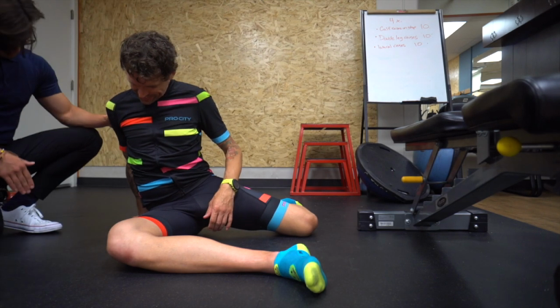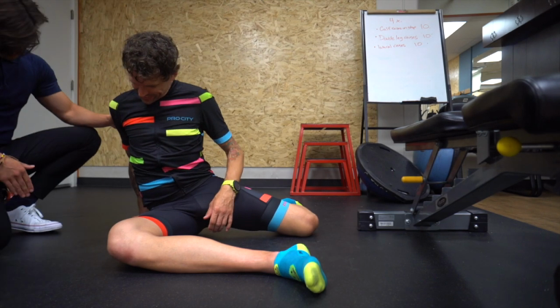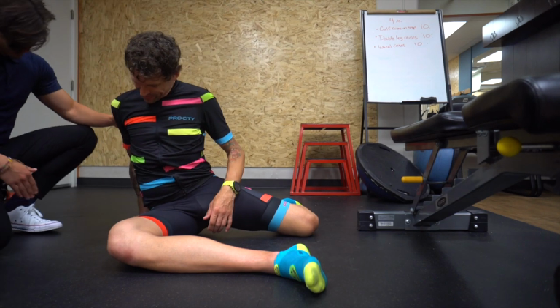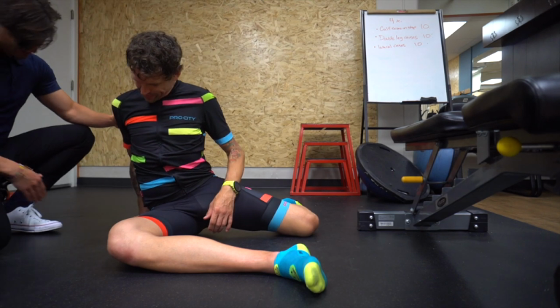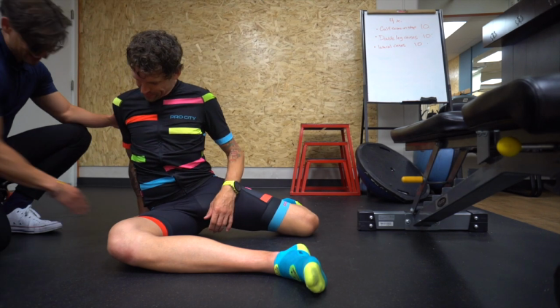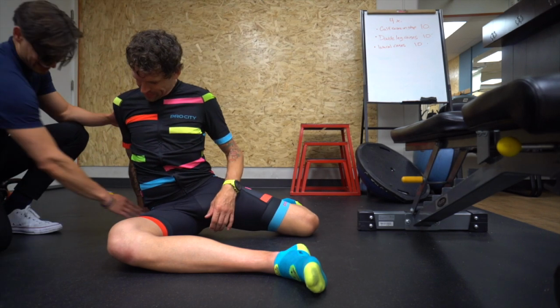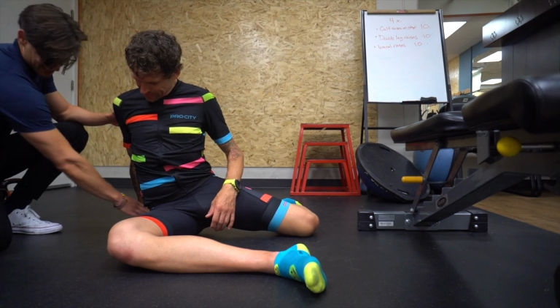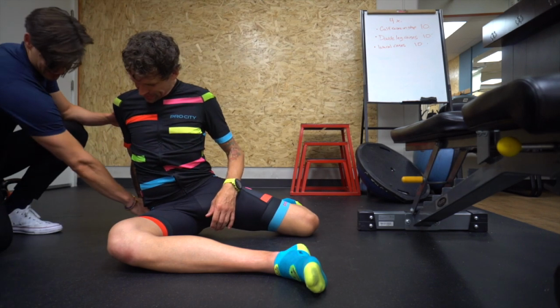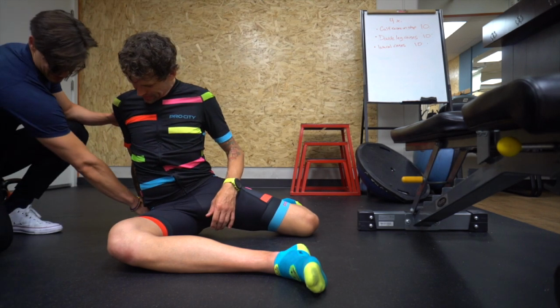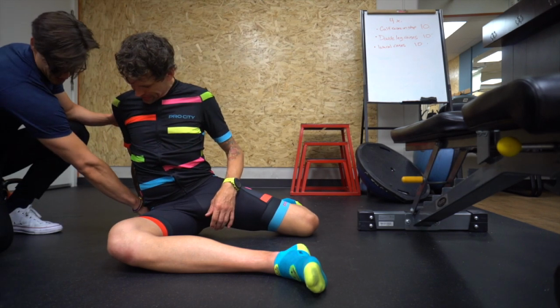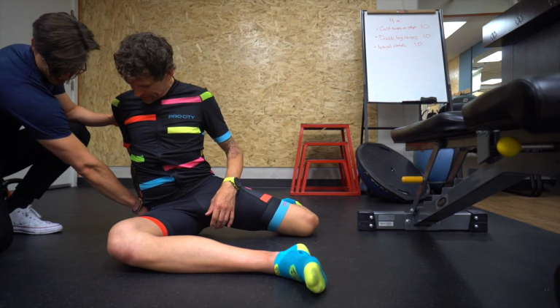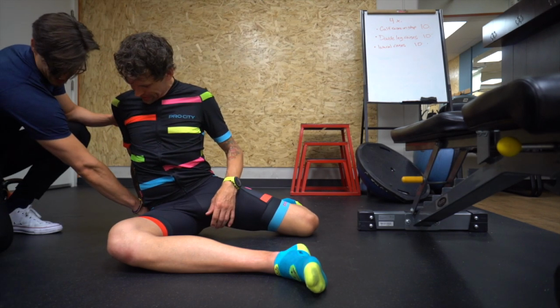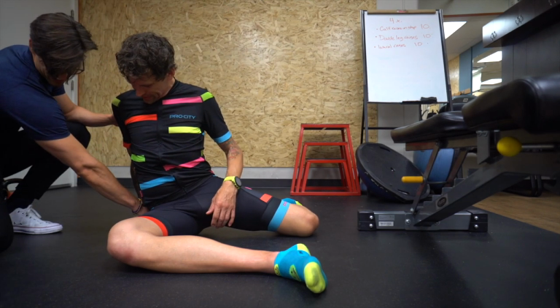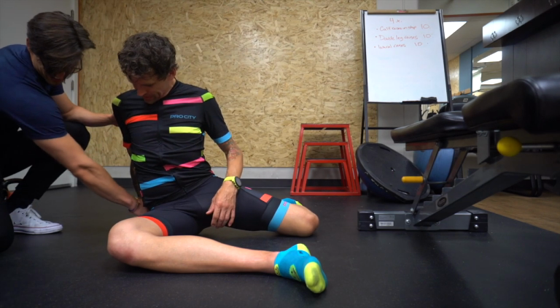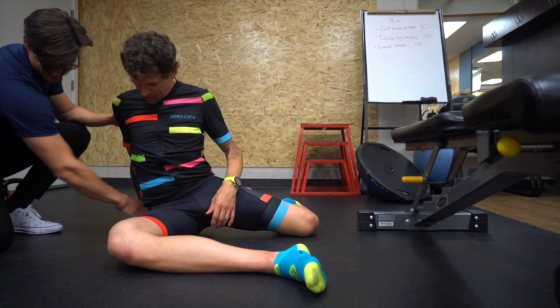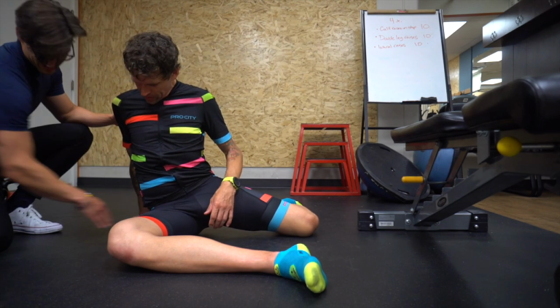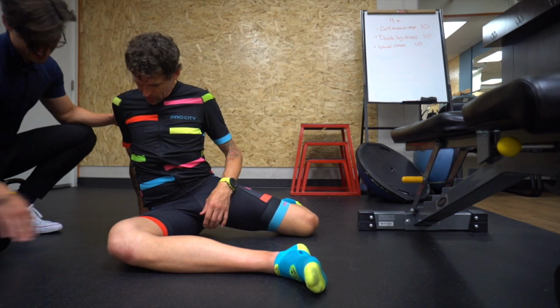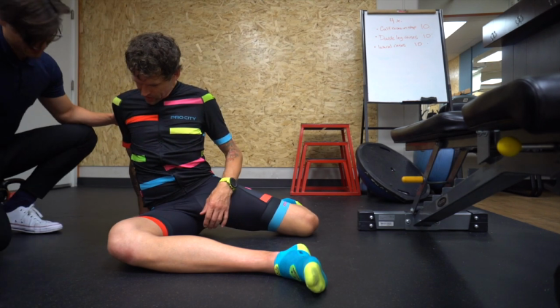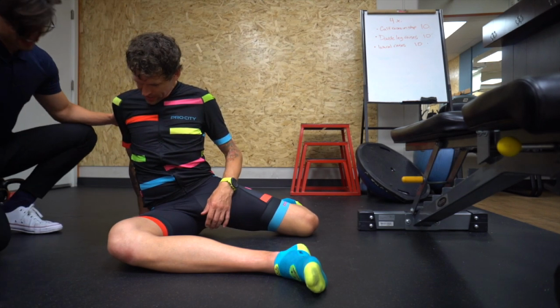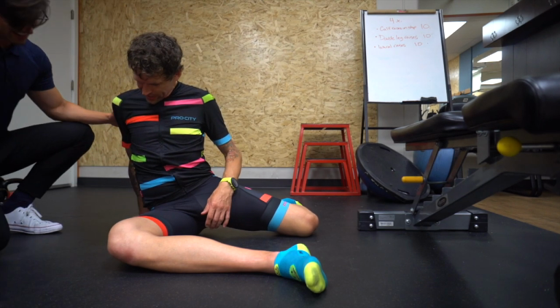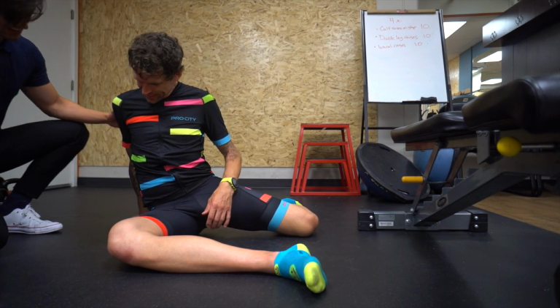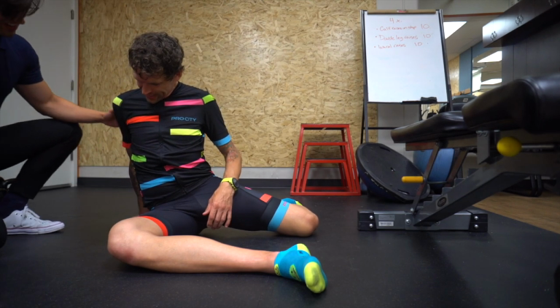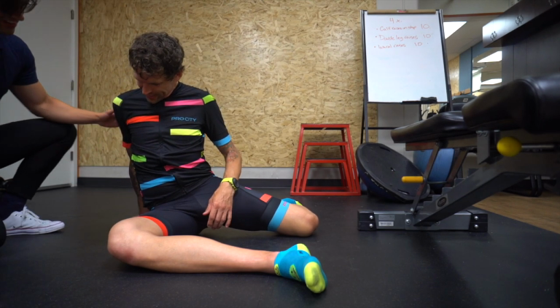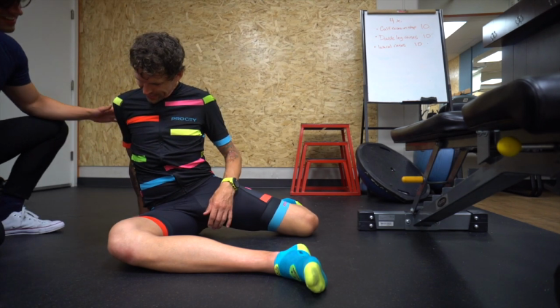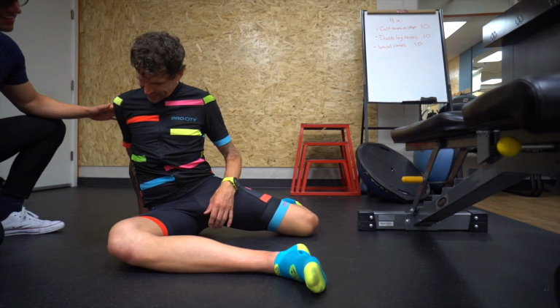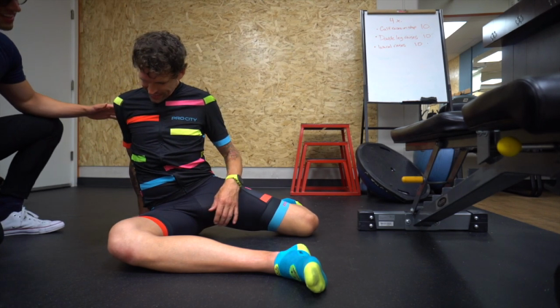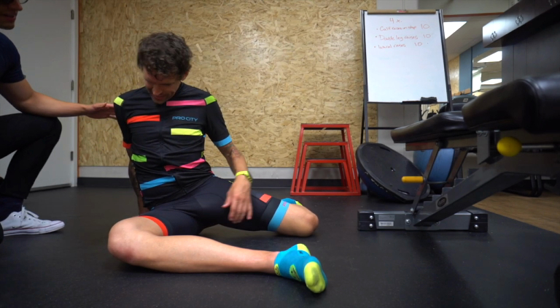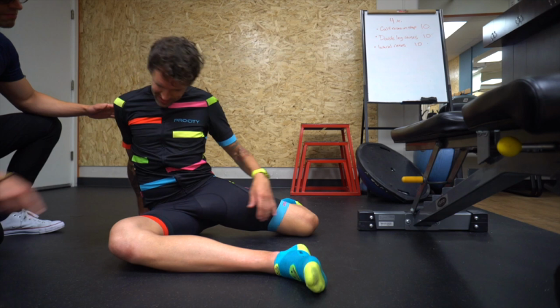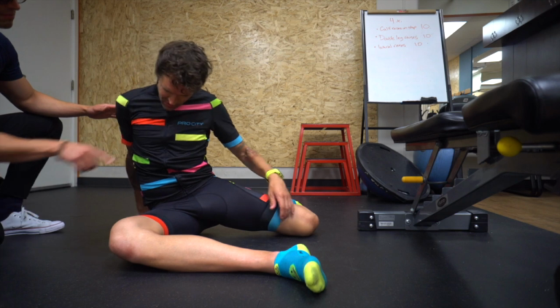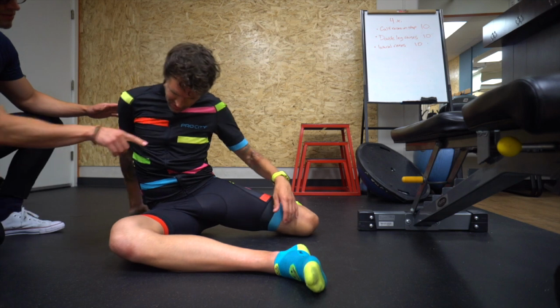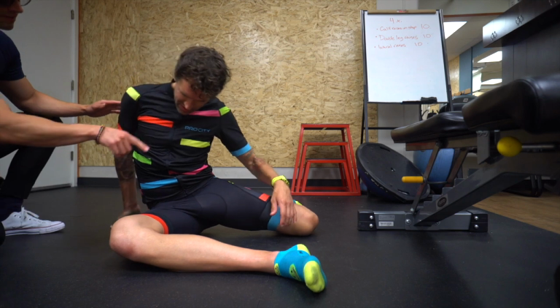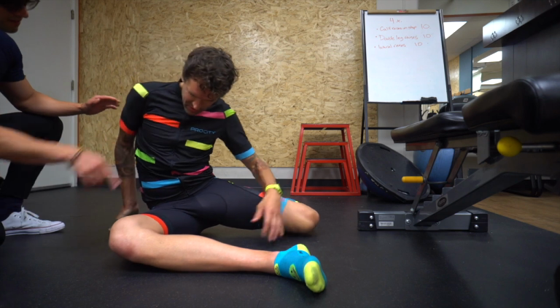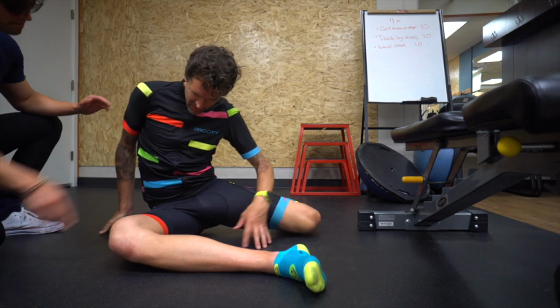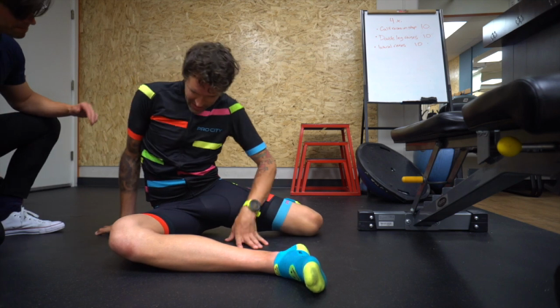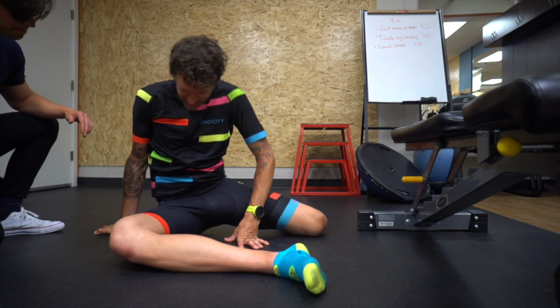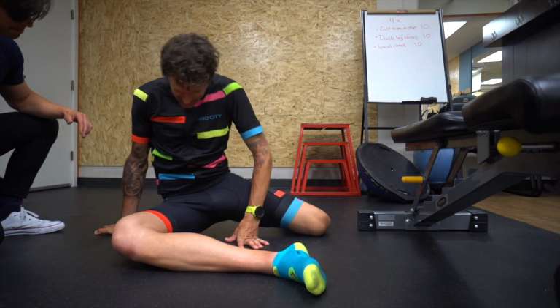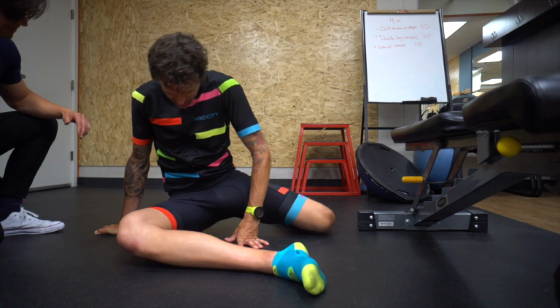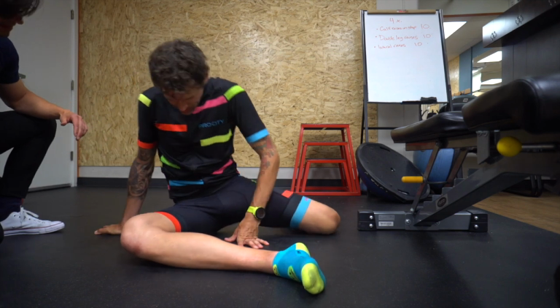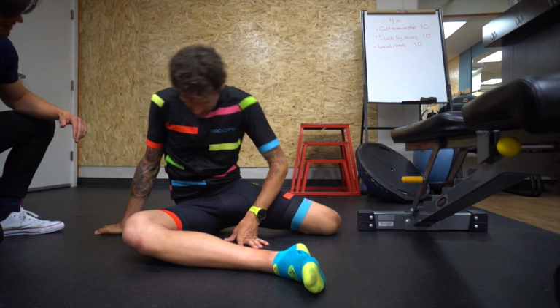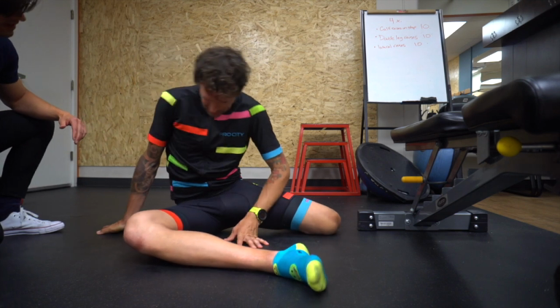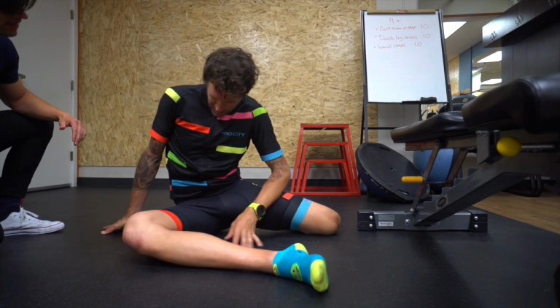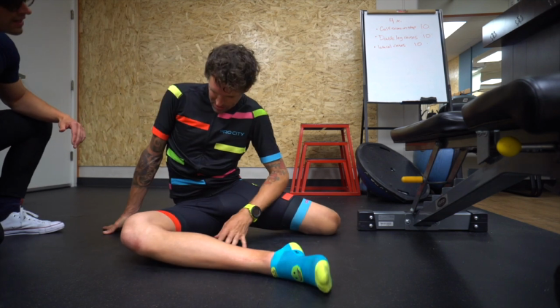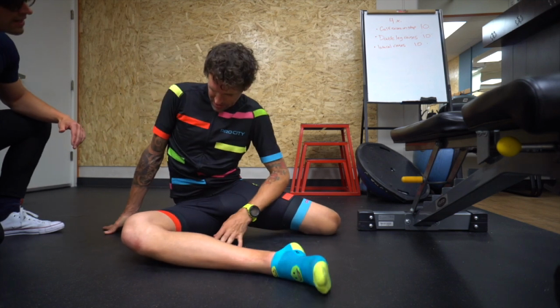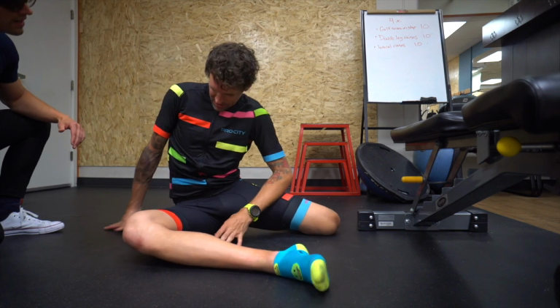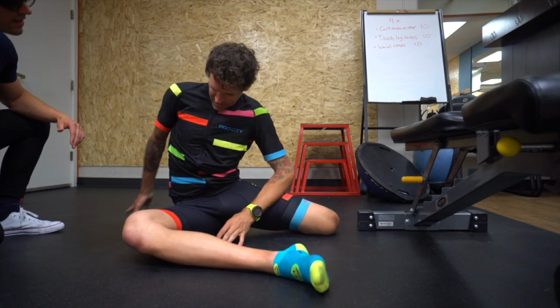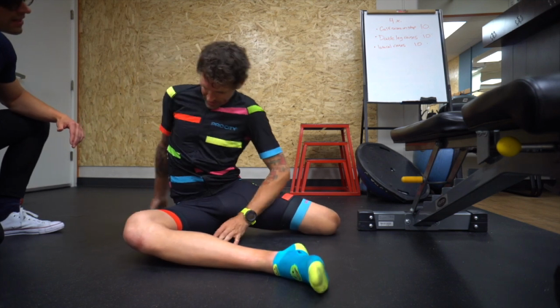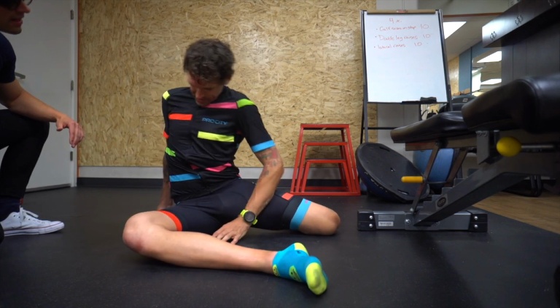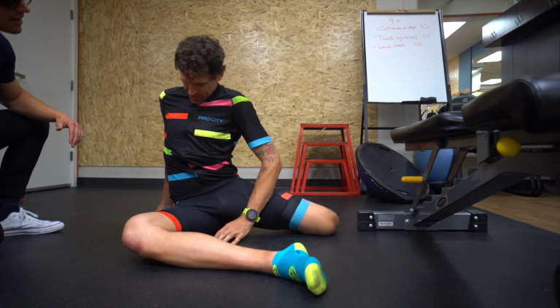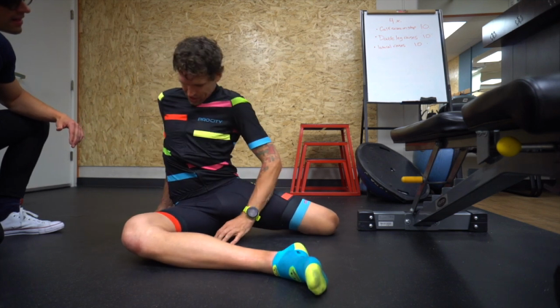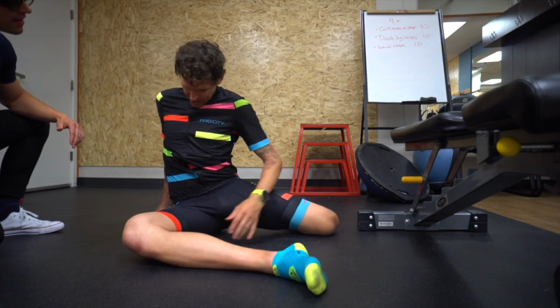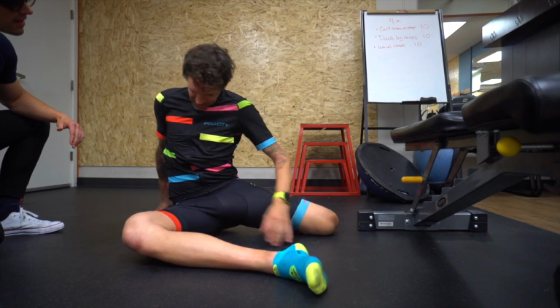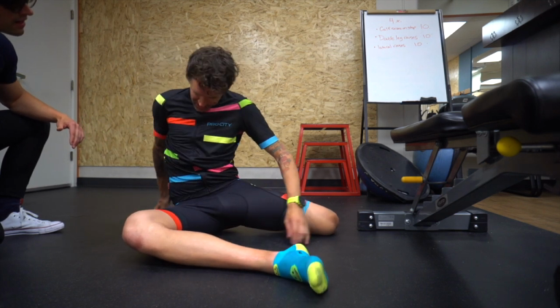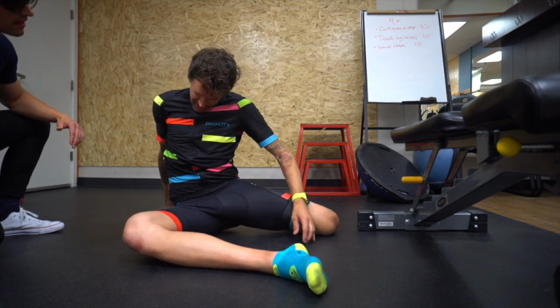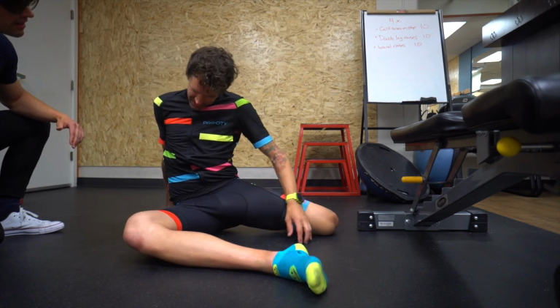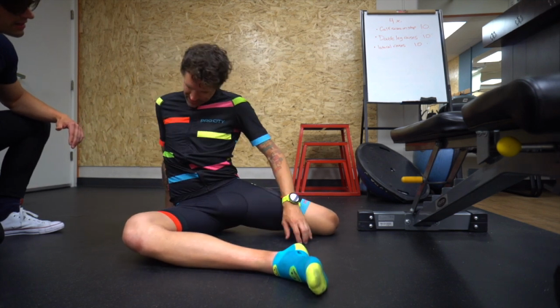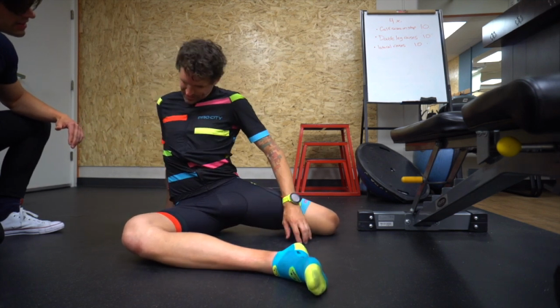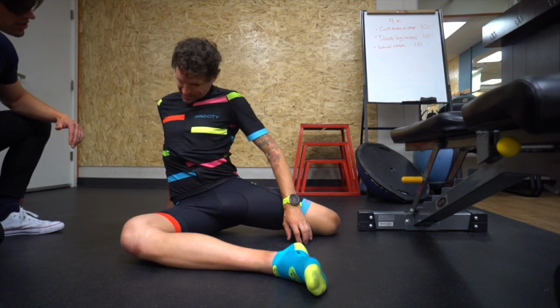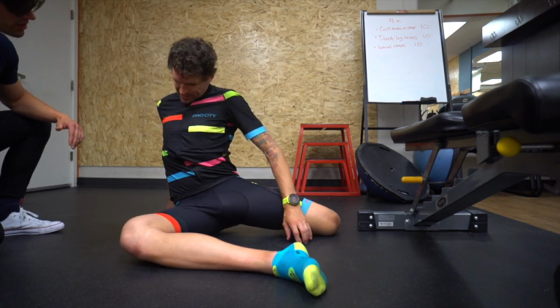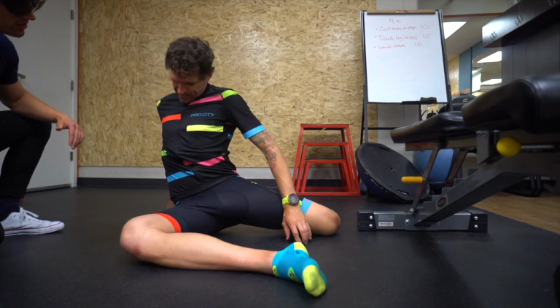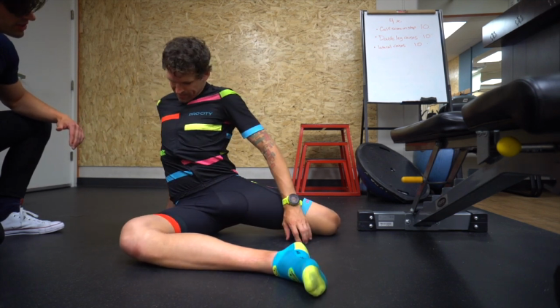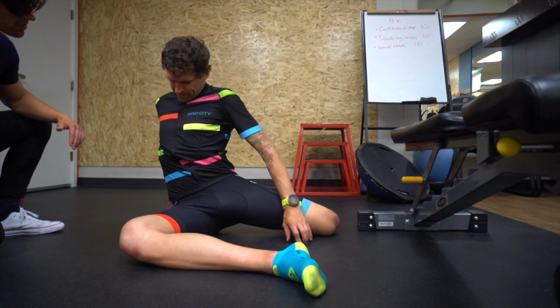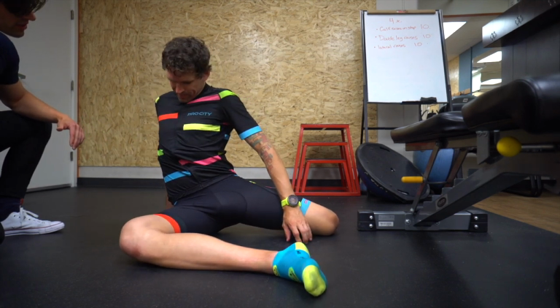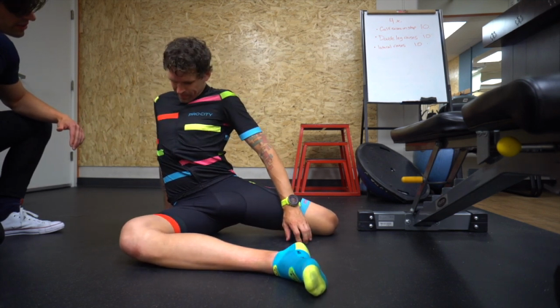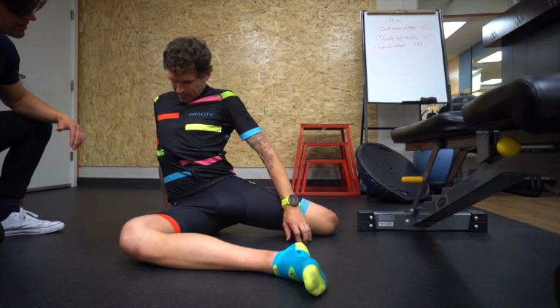Are you getting anything on that side? No, not really. Do I need to maybe adjust? Yeah, try to adjust a little bit.